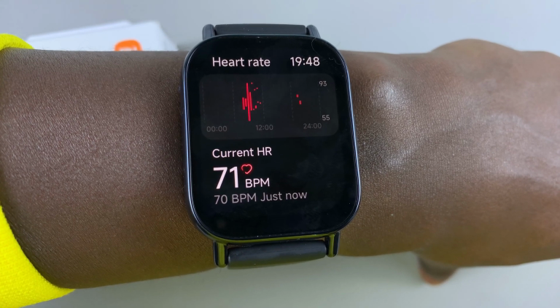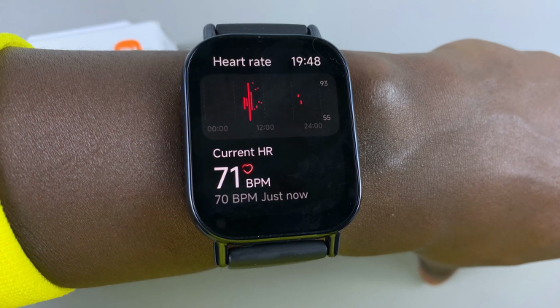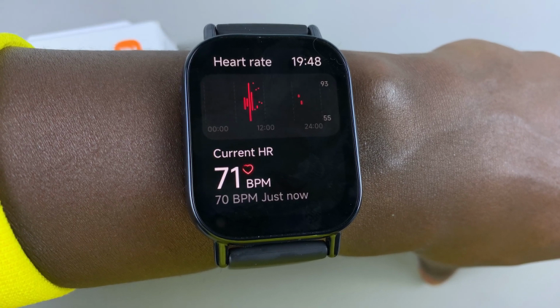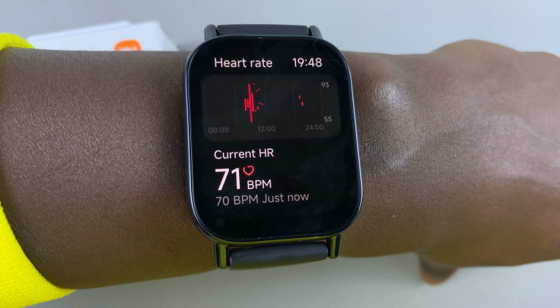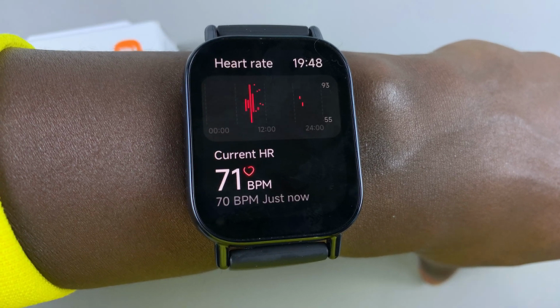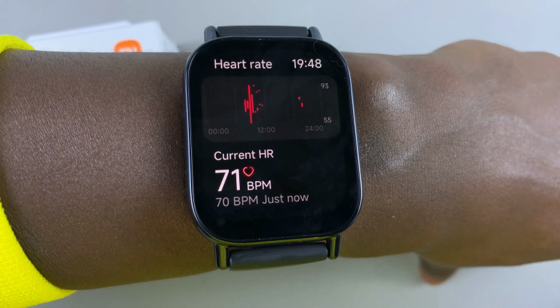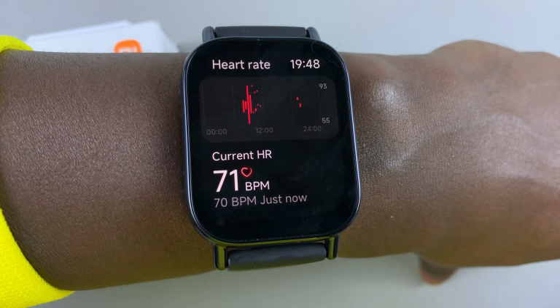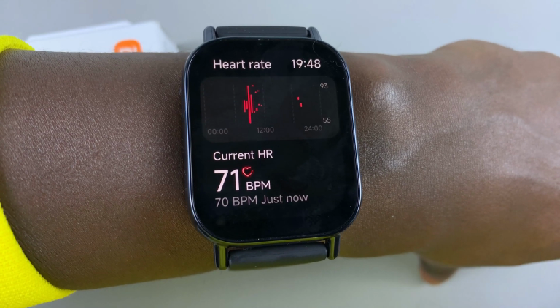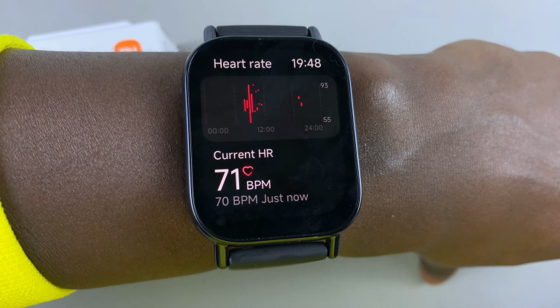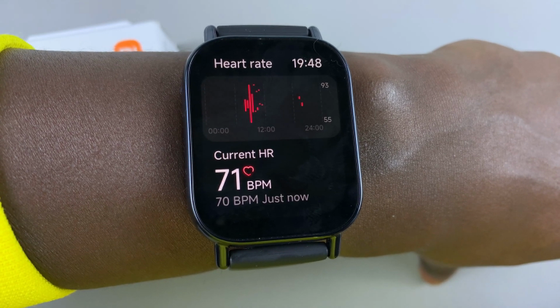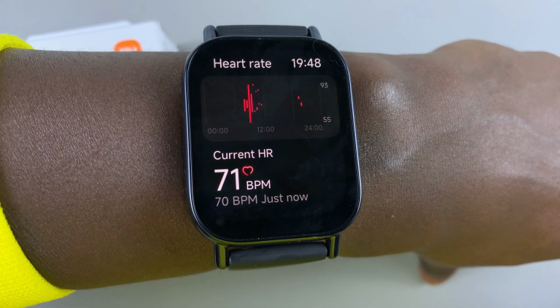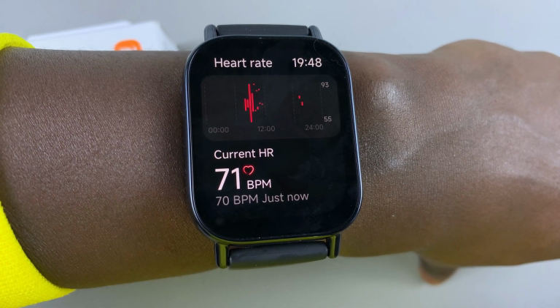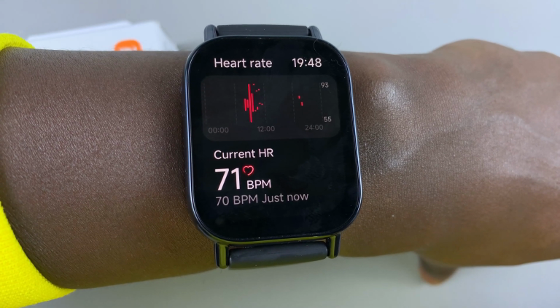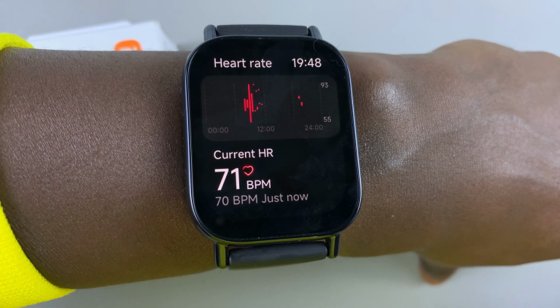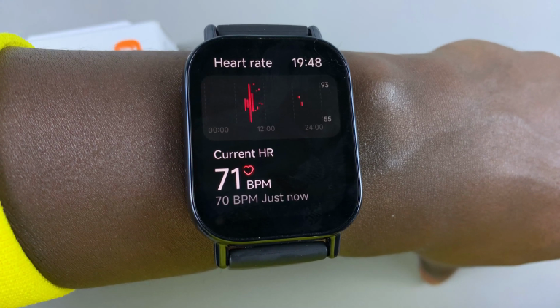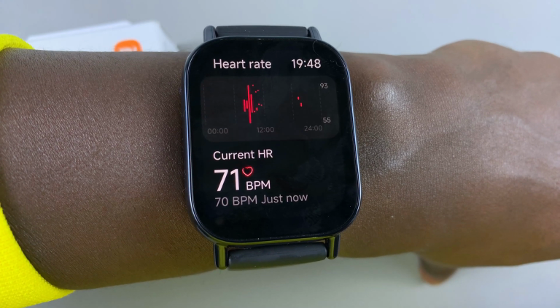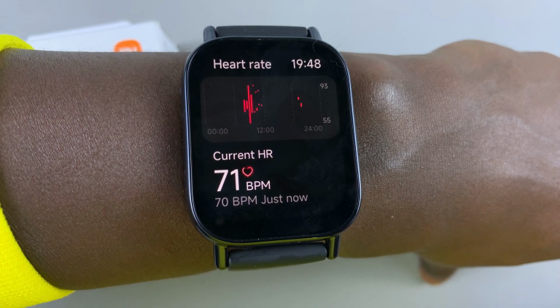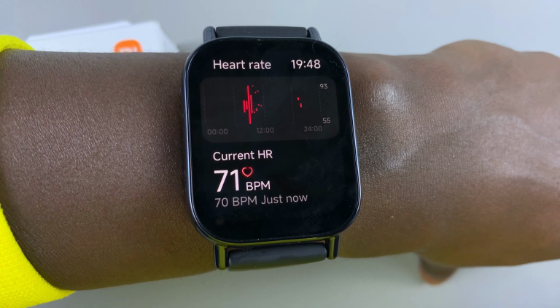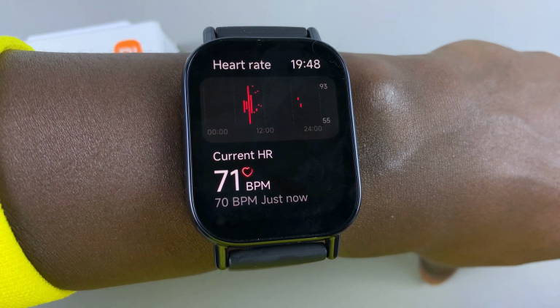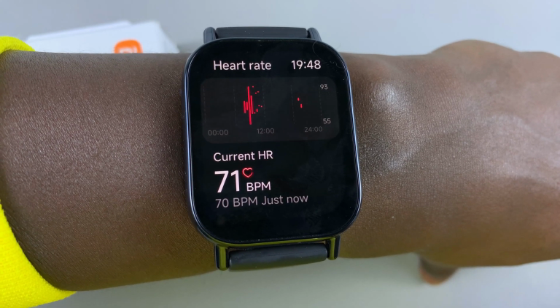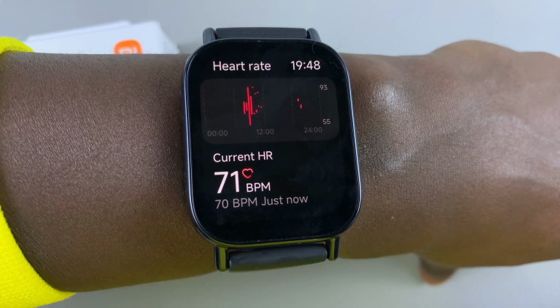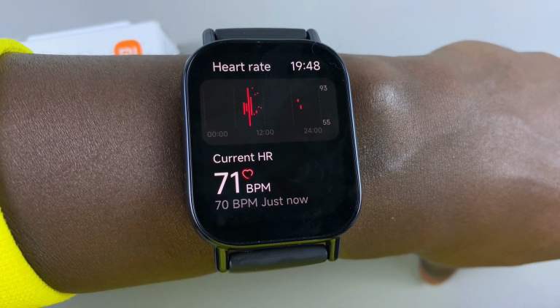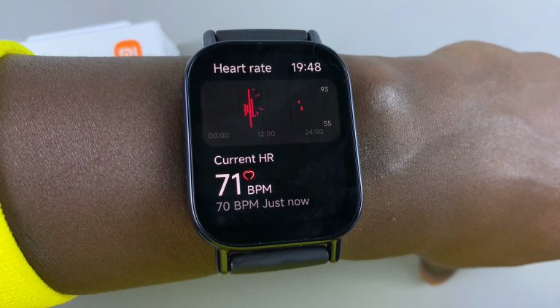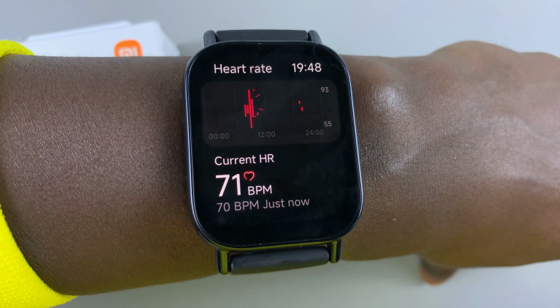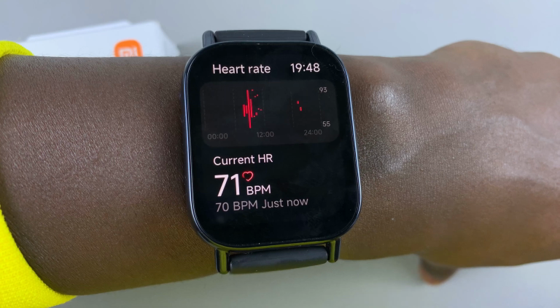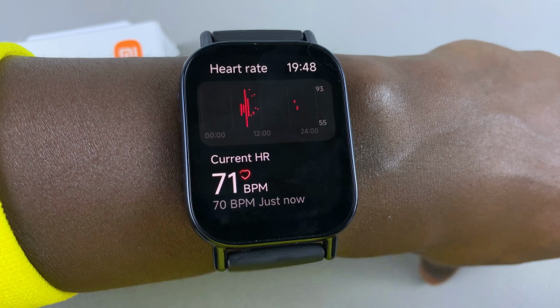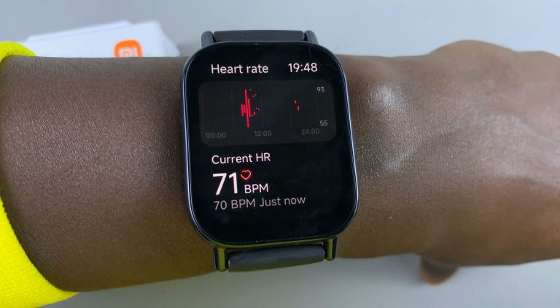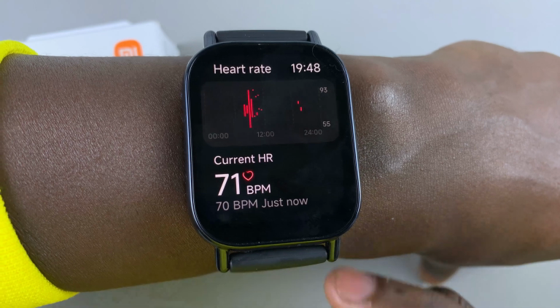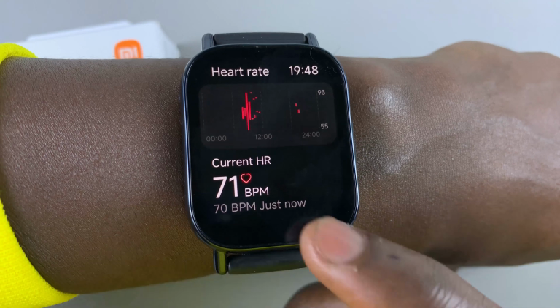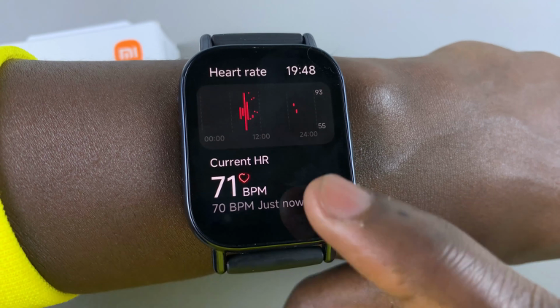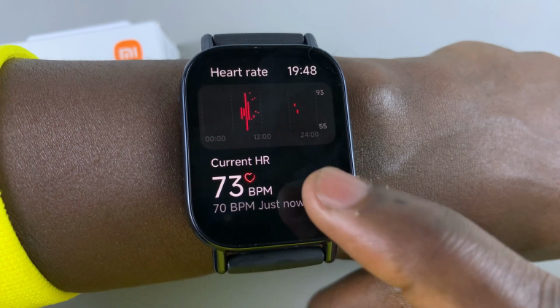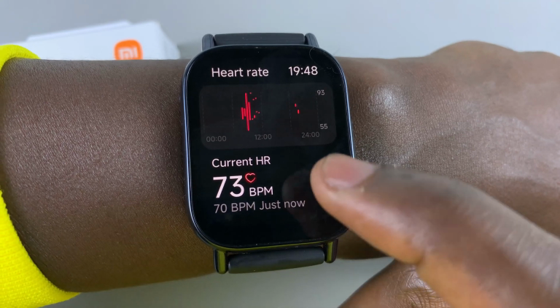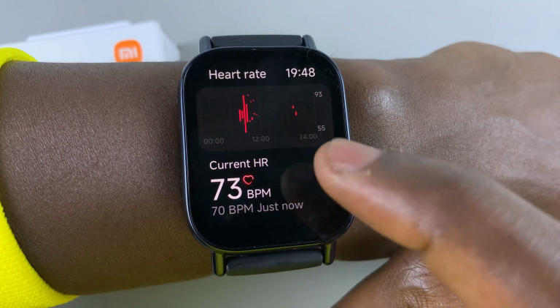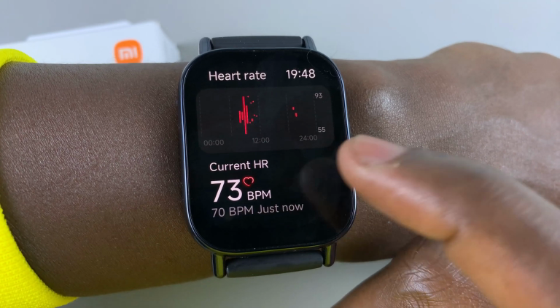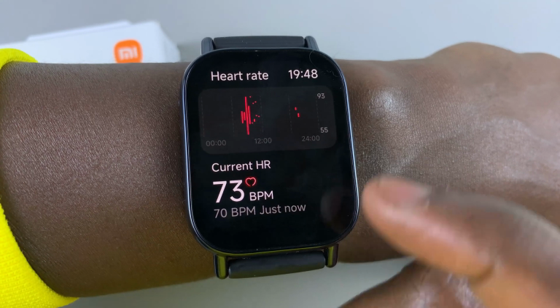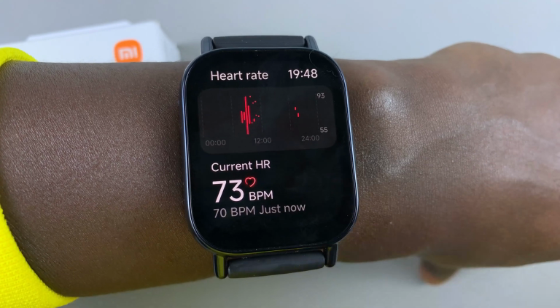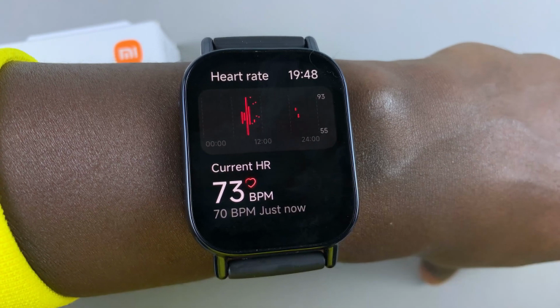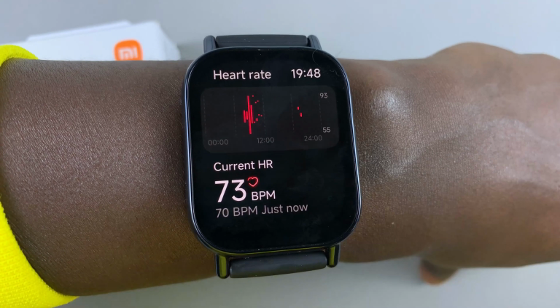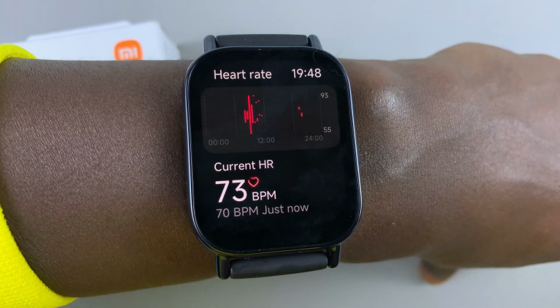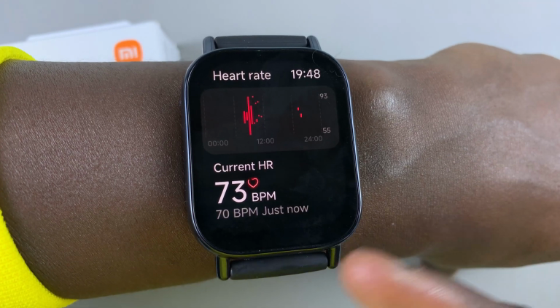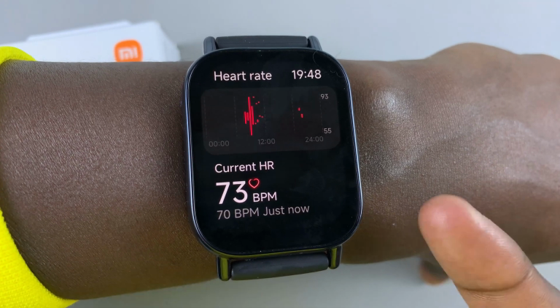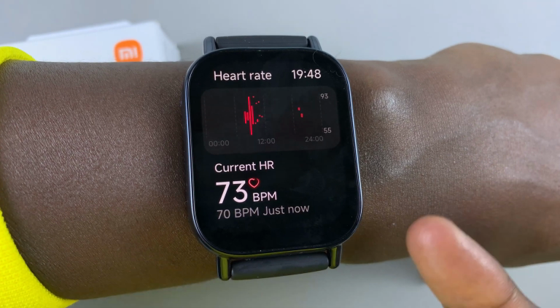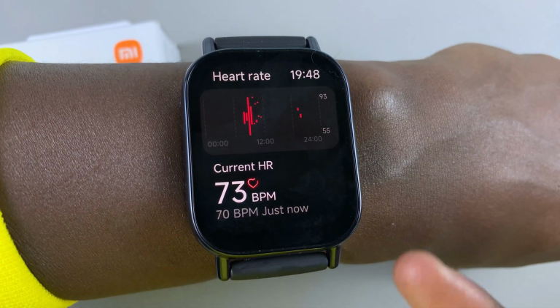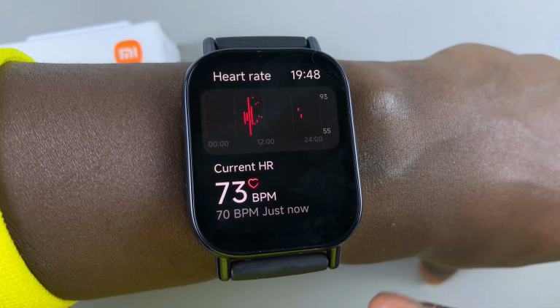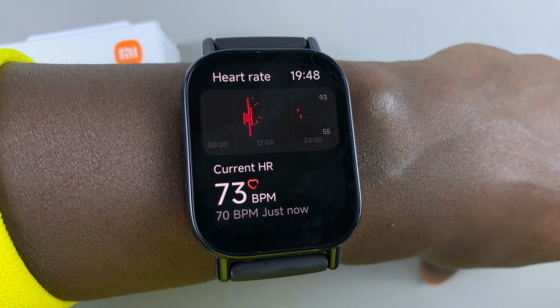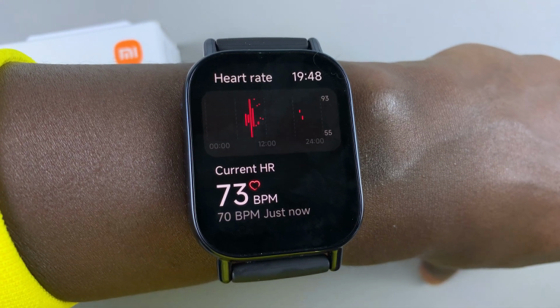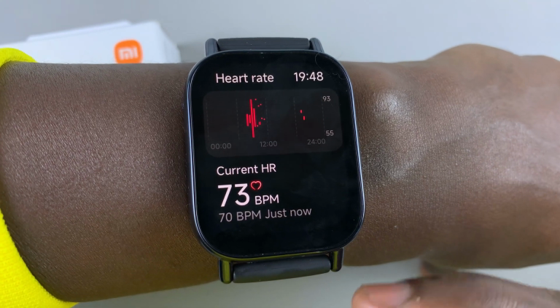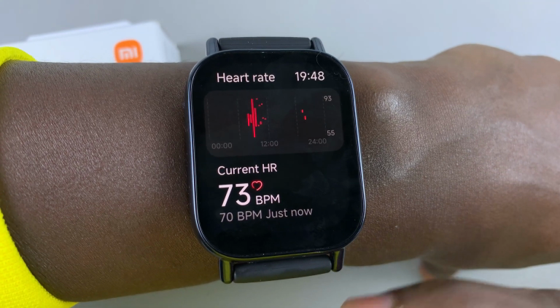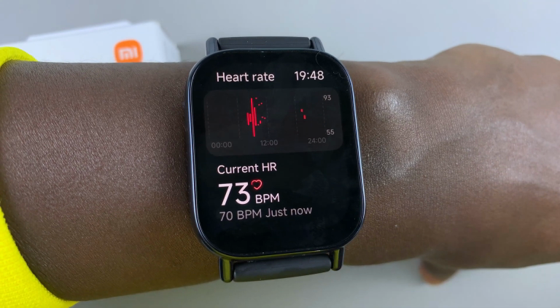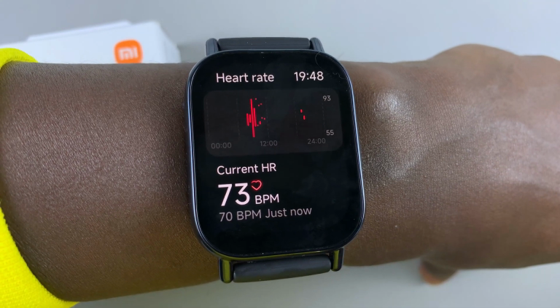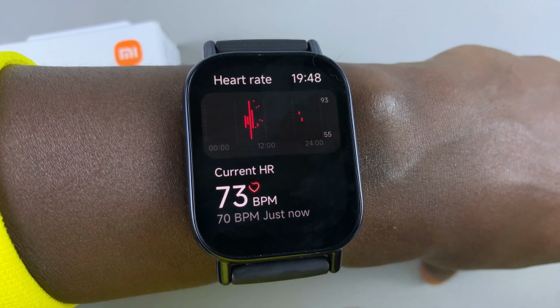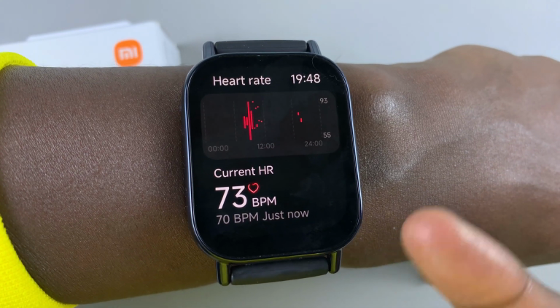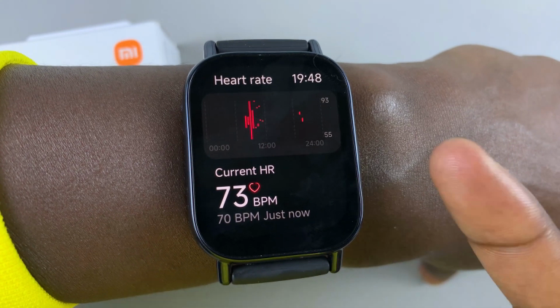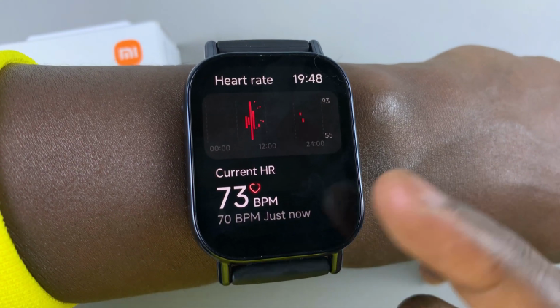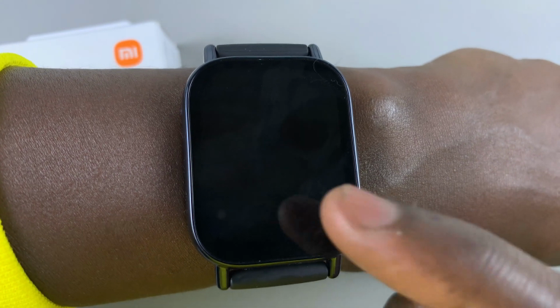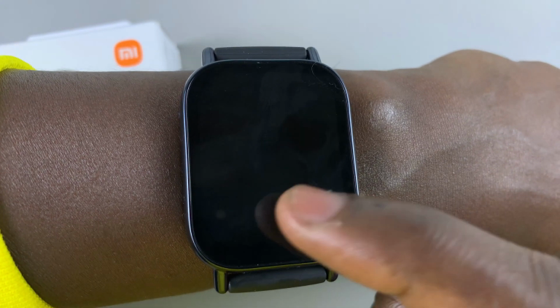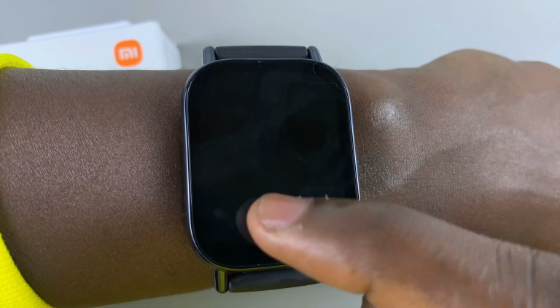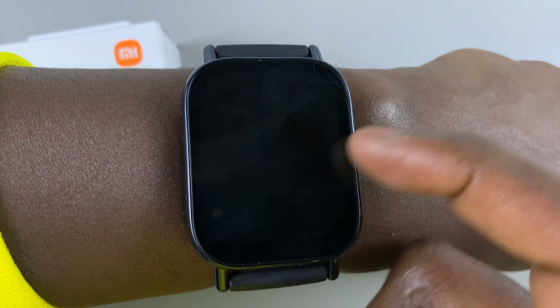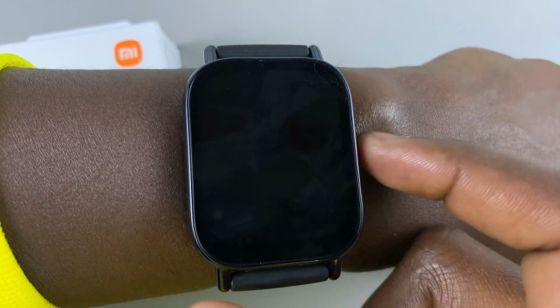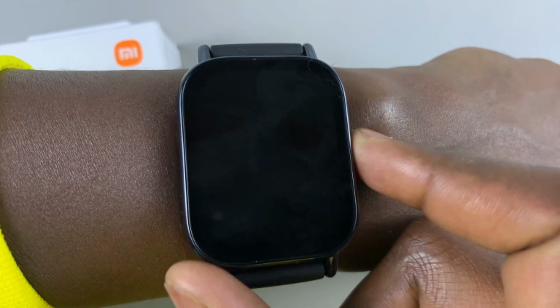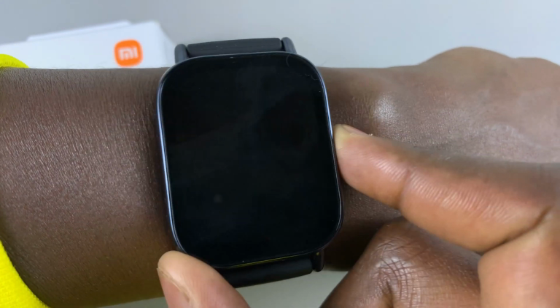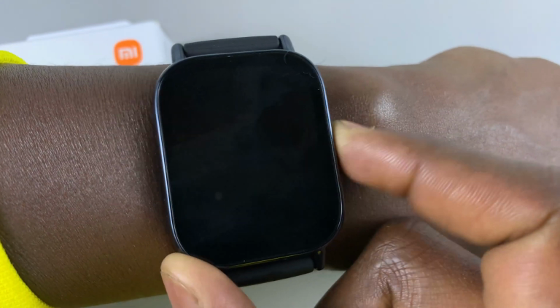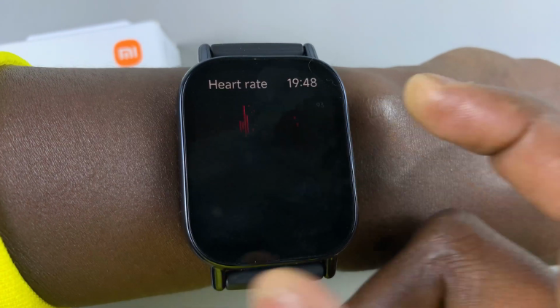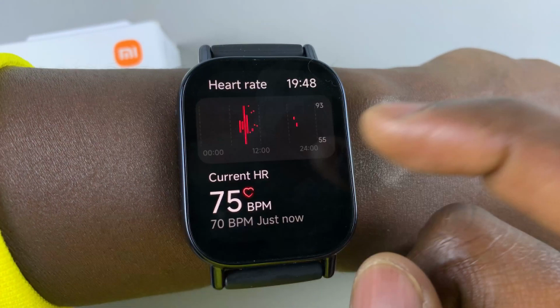As you can see, my heart rate has been measured, and I should see all the data with regard to my heart rate changing in real time.